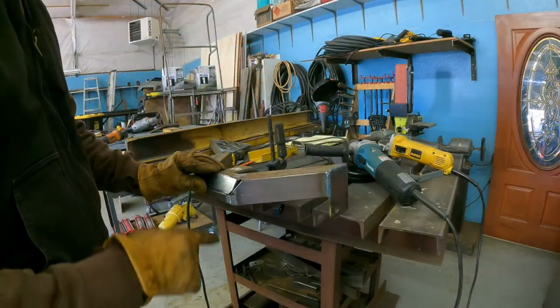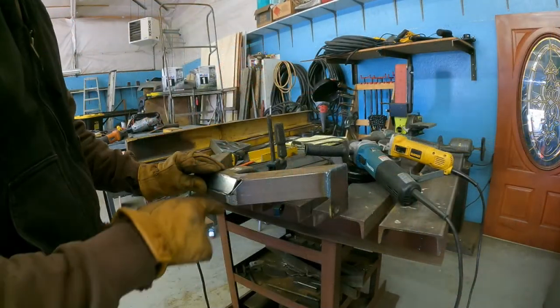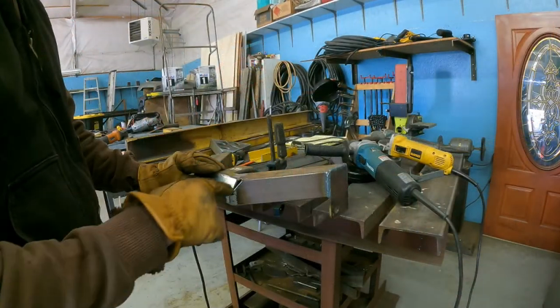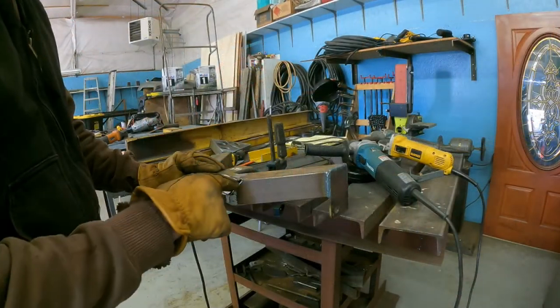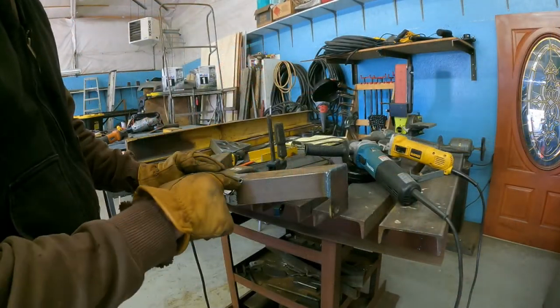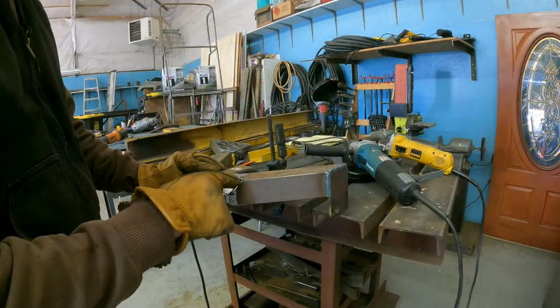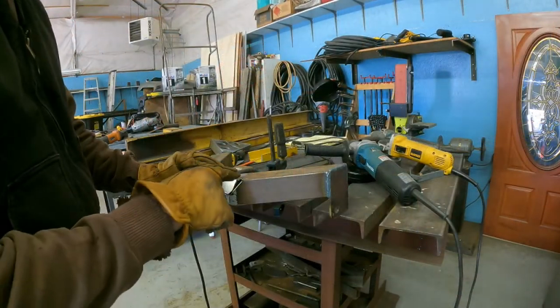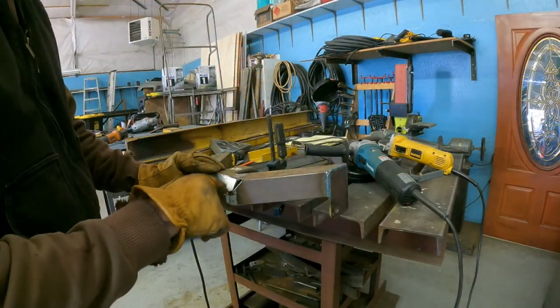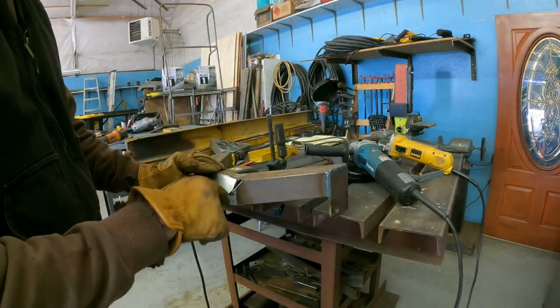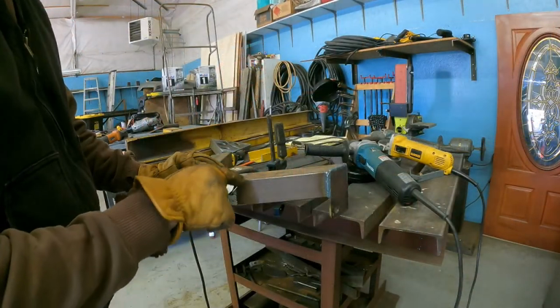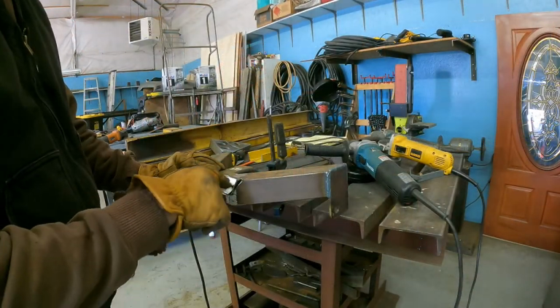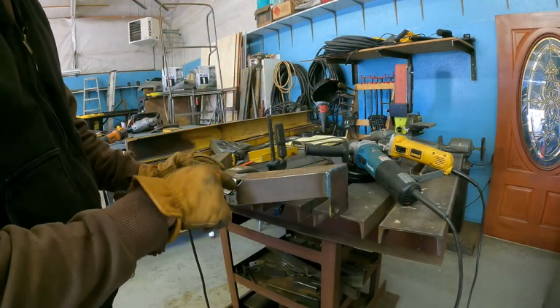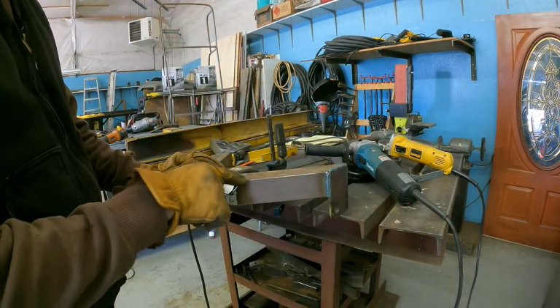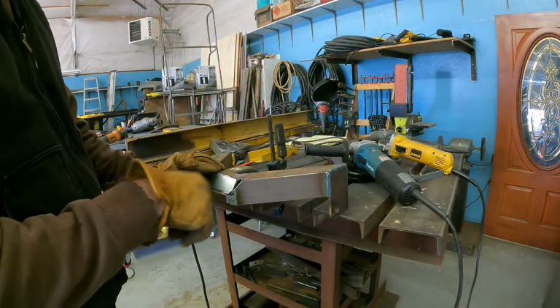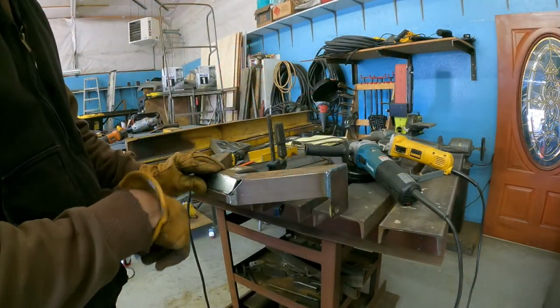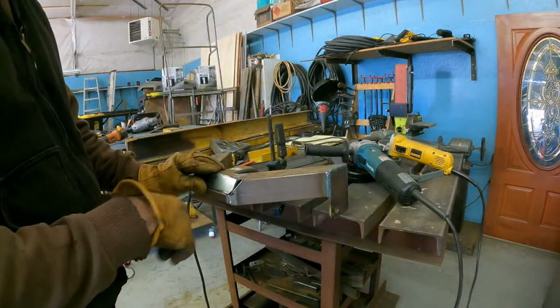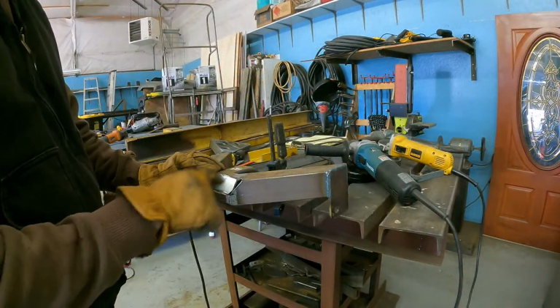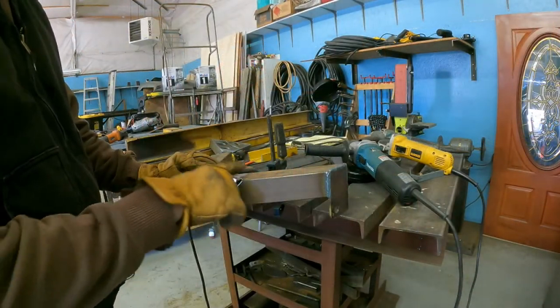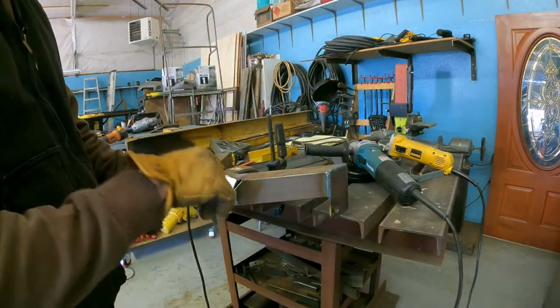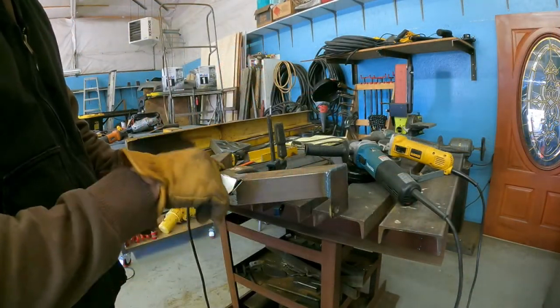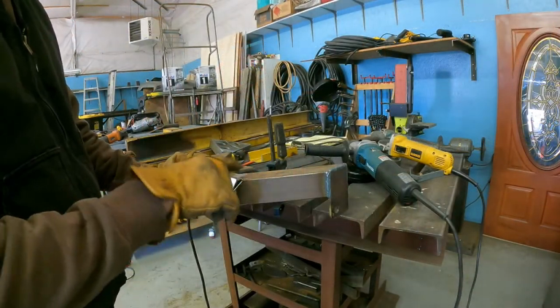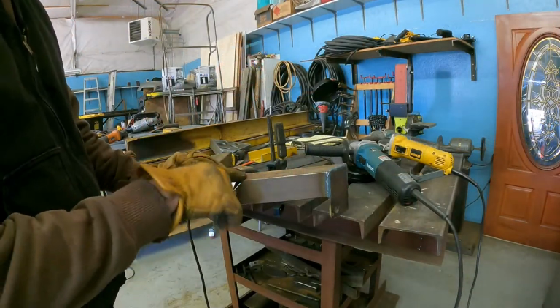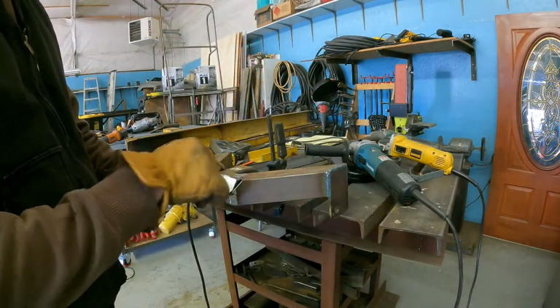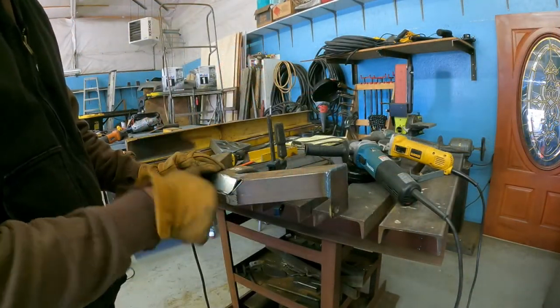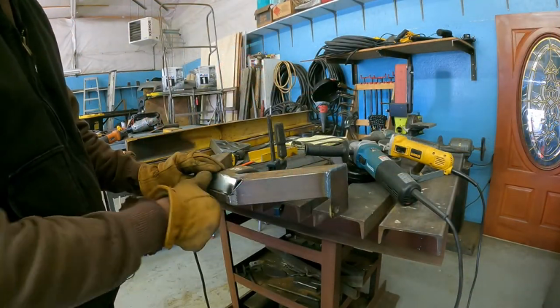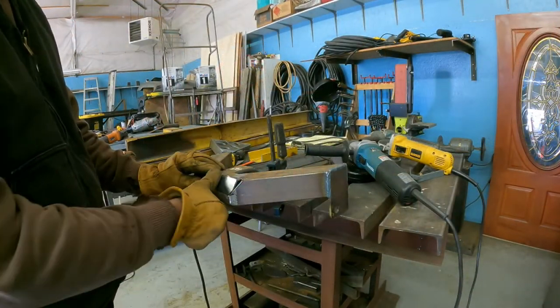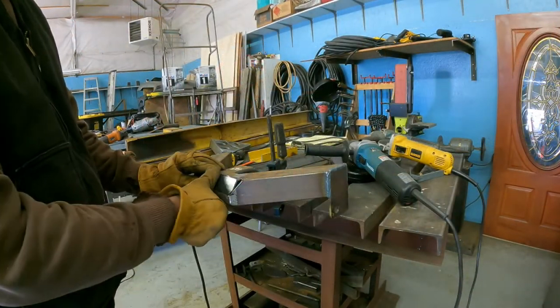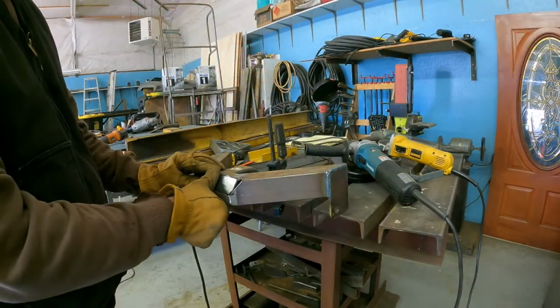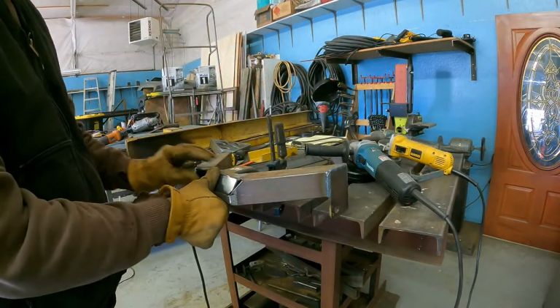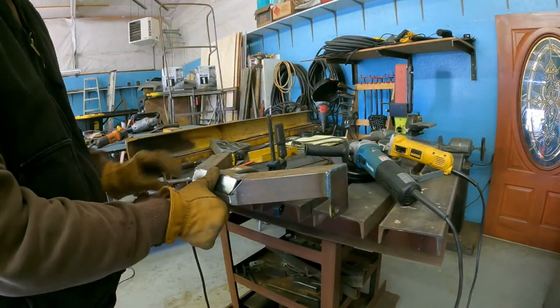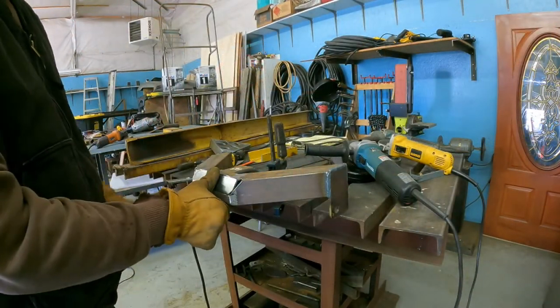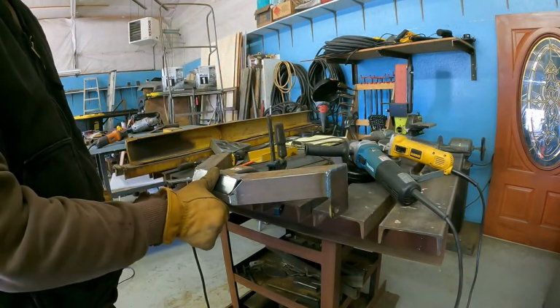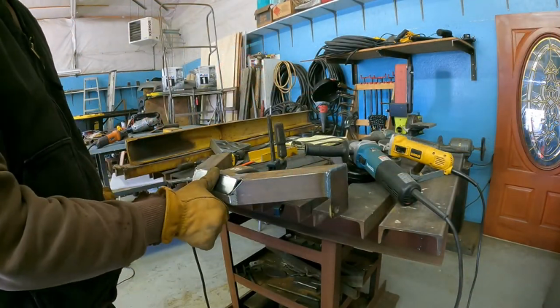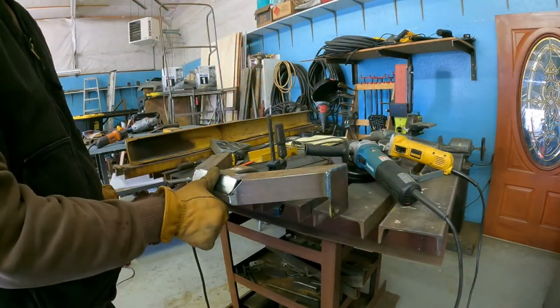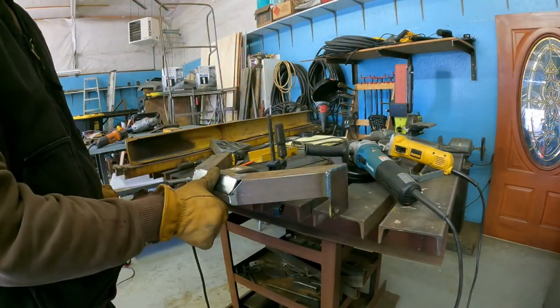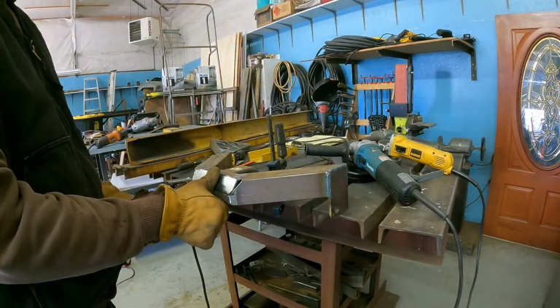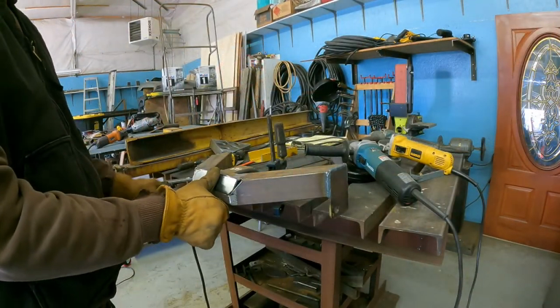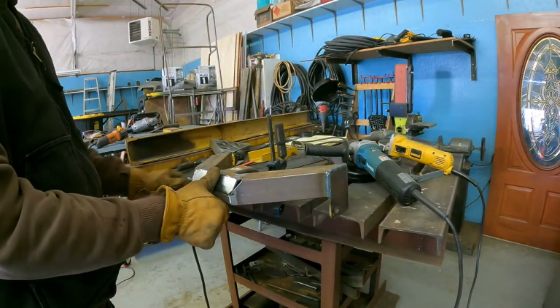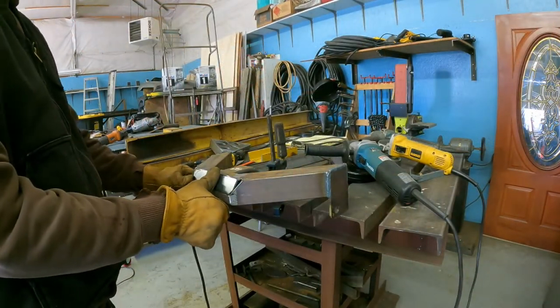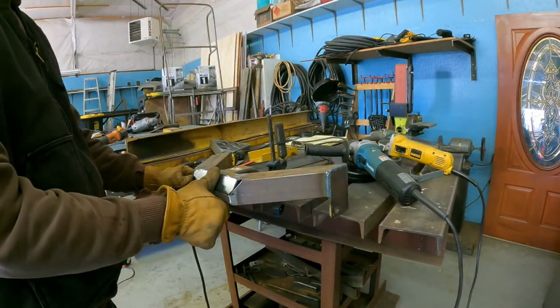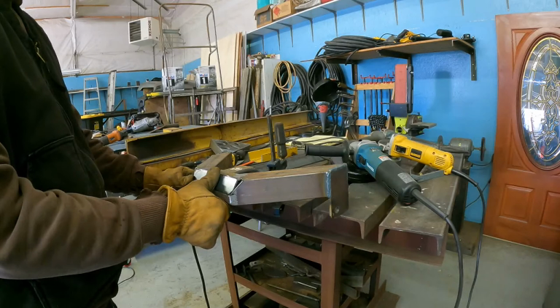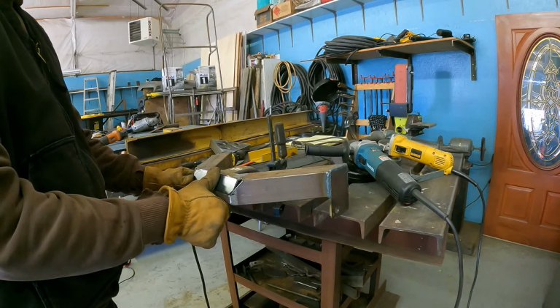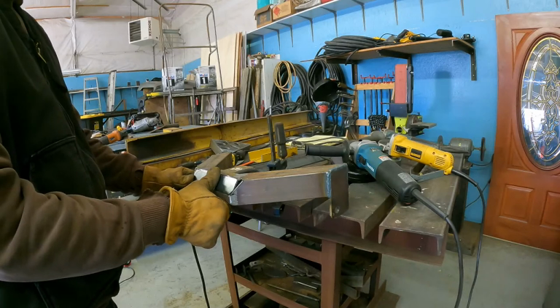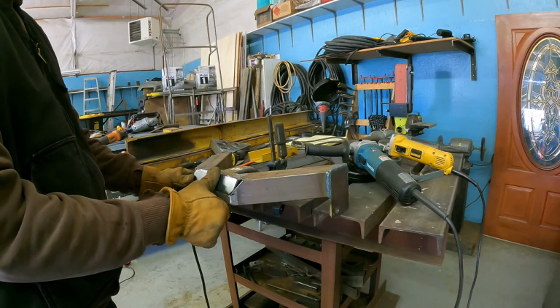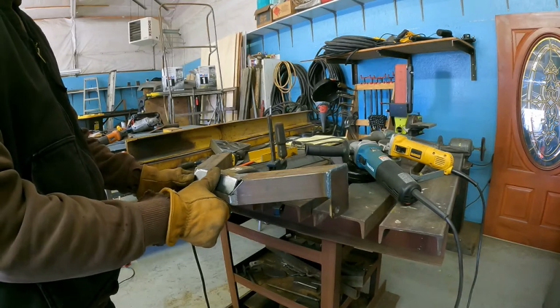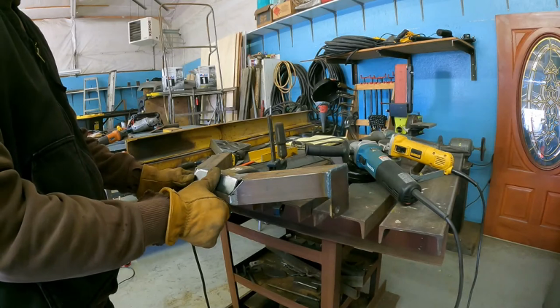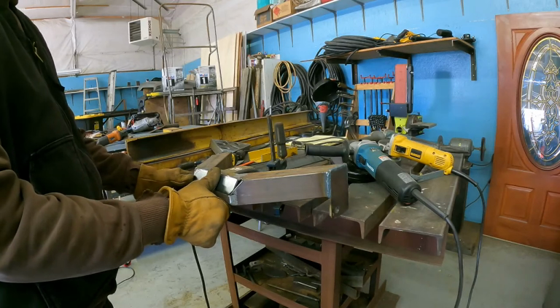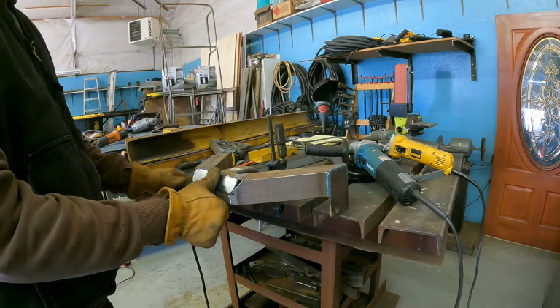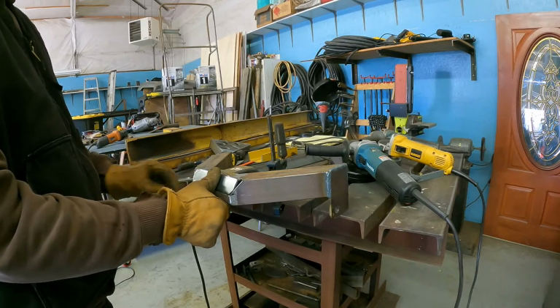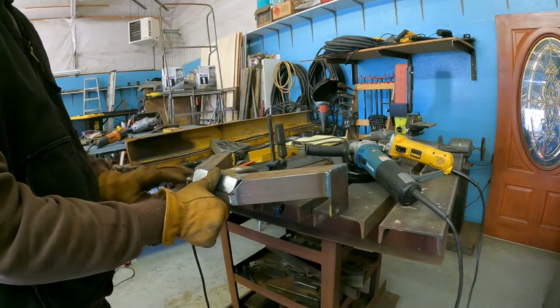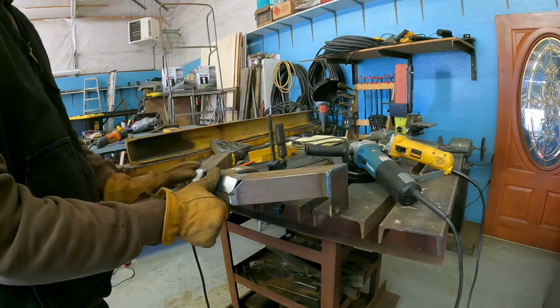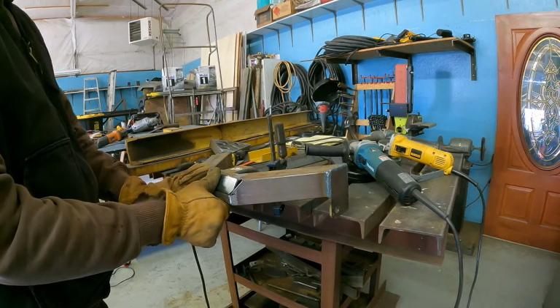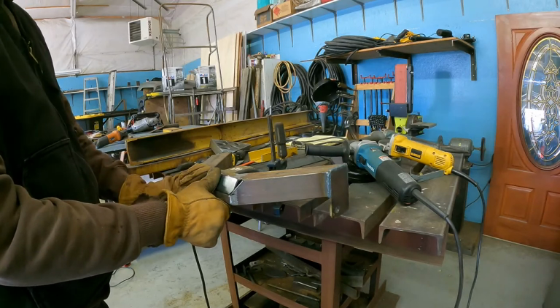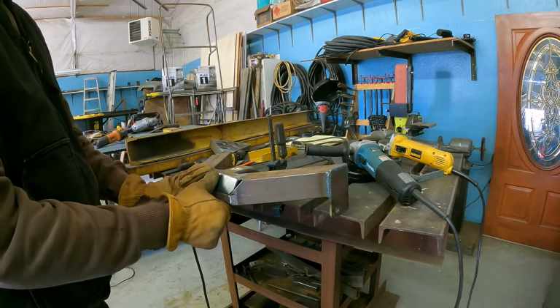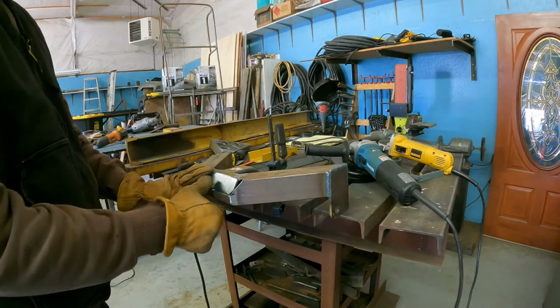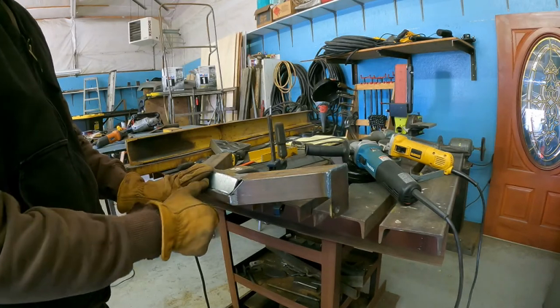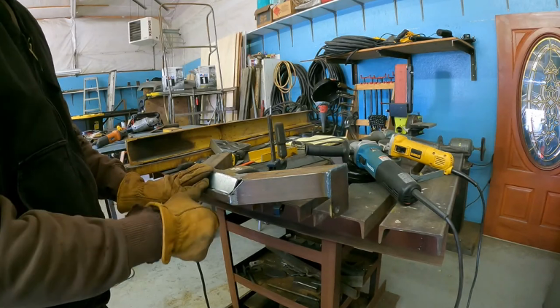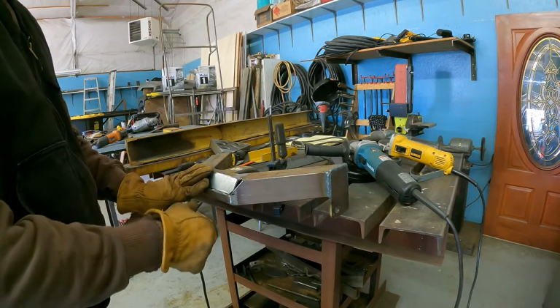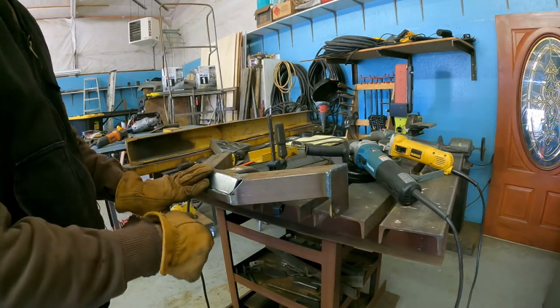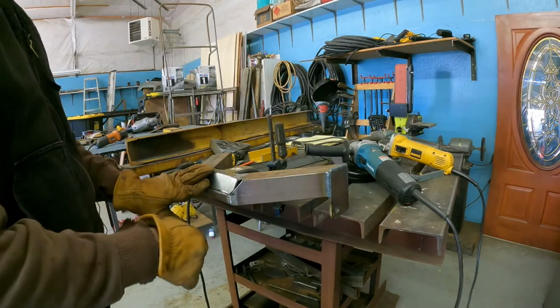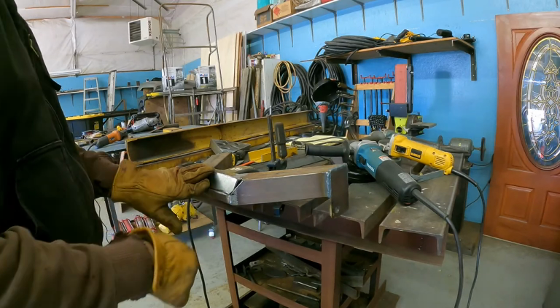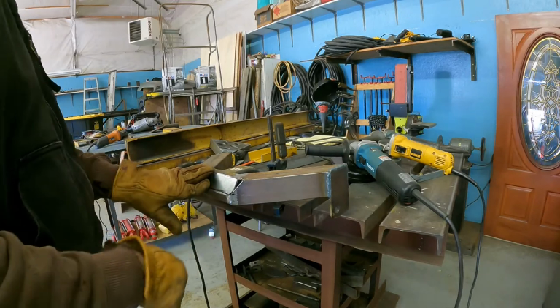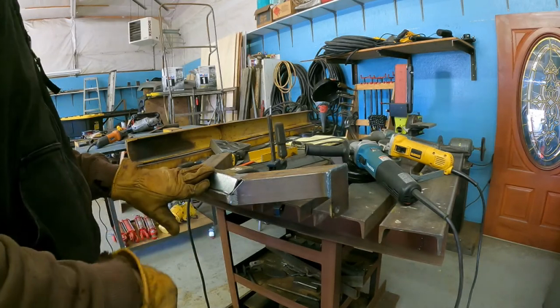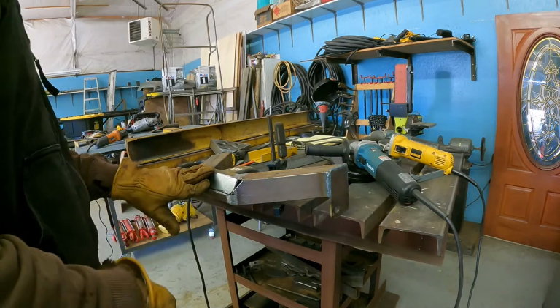I decided I'm just going to fill that in with weld. It's lazy, I know, but it'll be good enough for me and probably it'll work for you too.